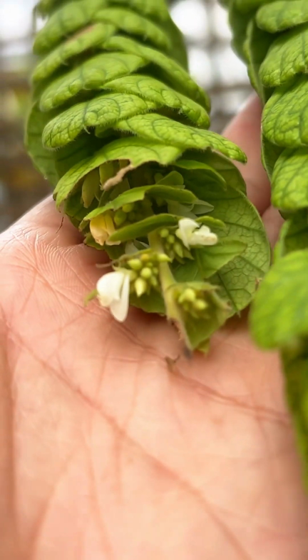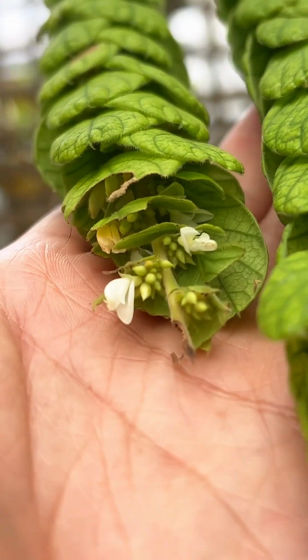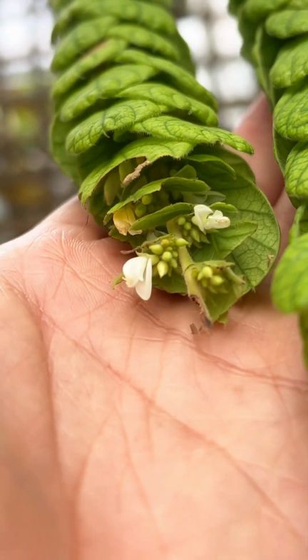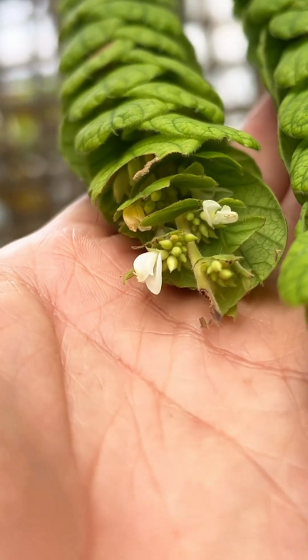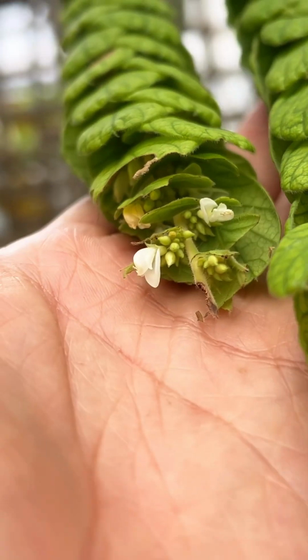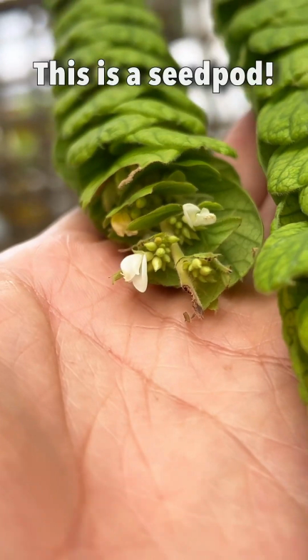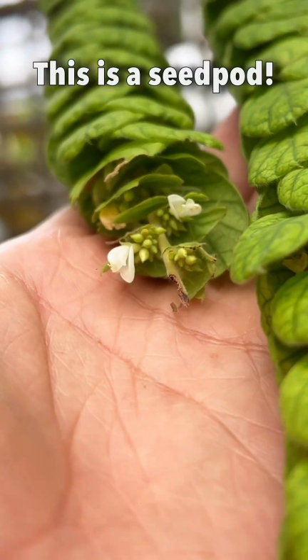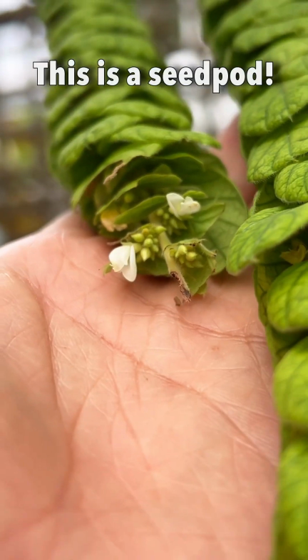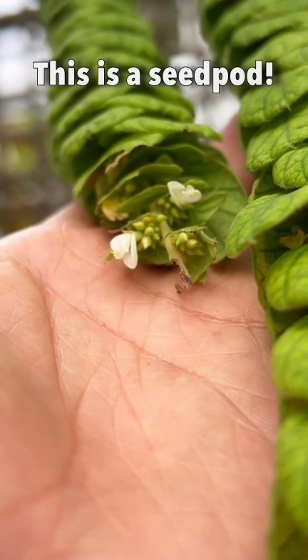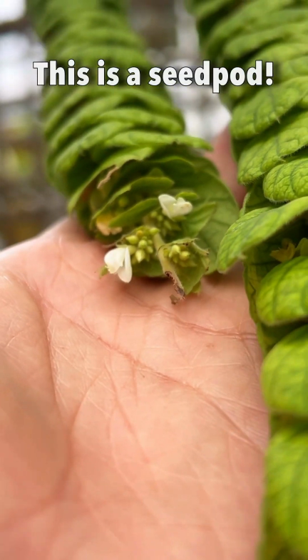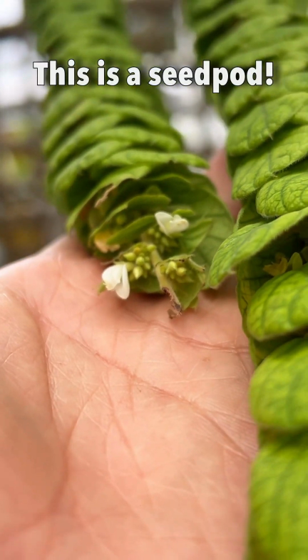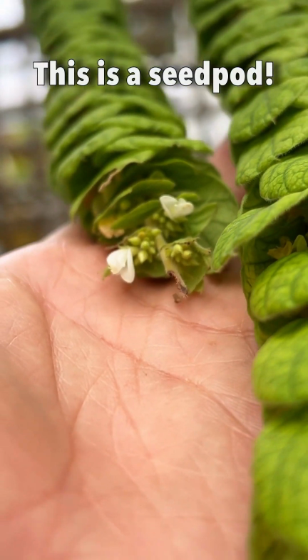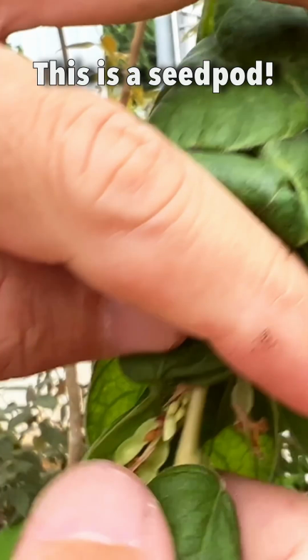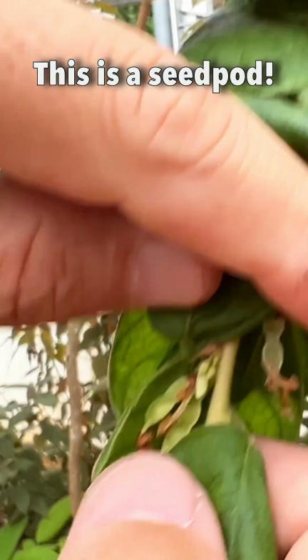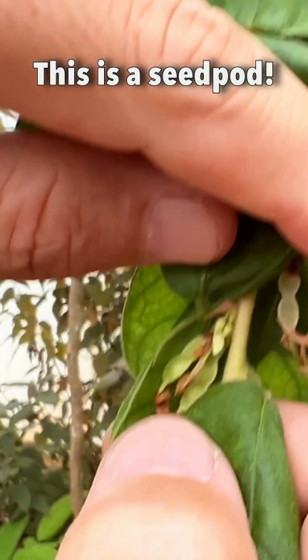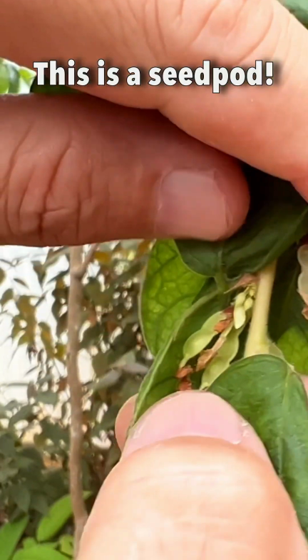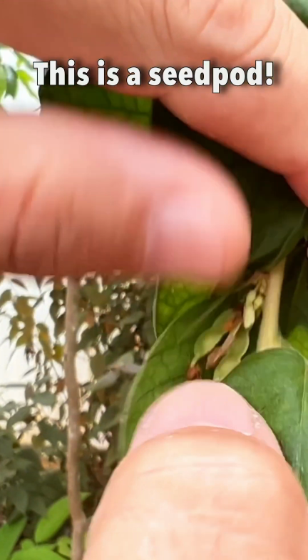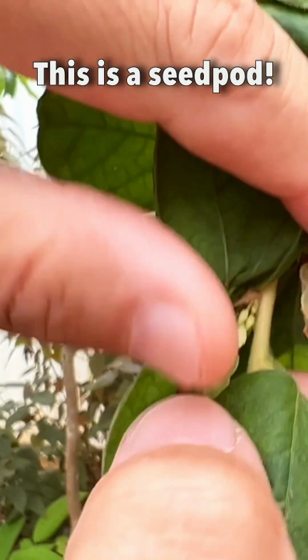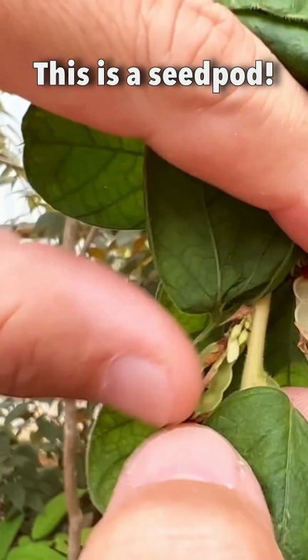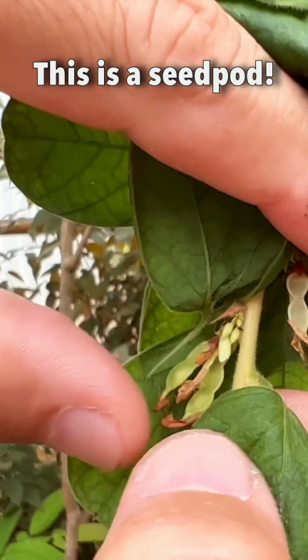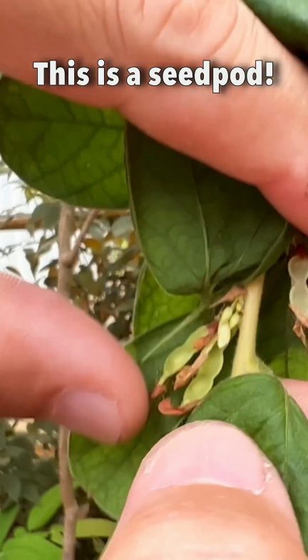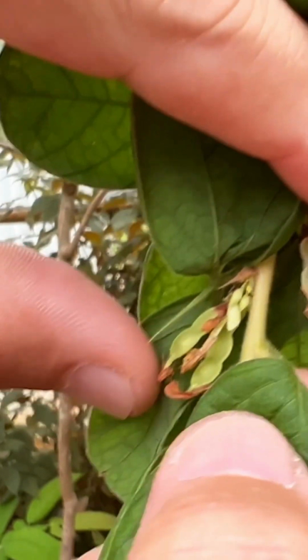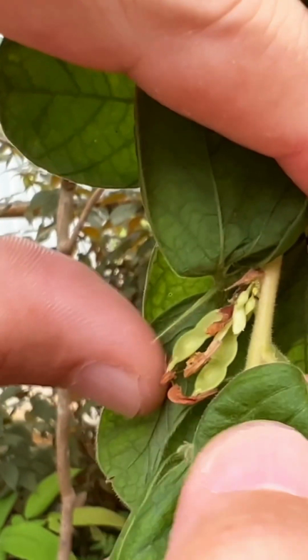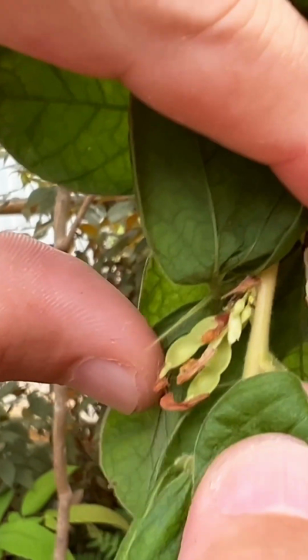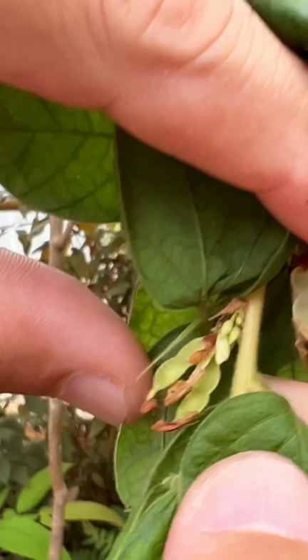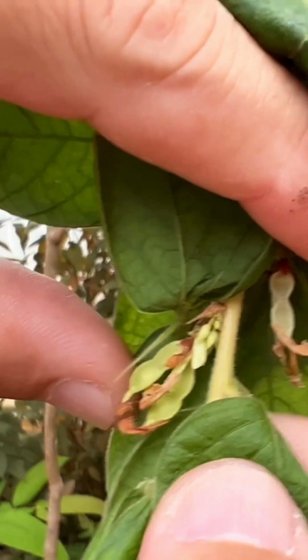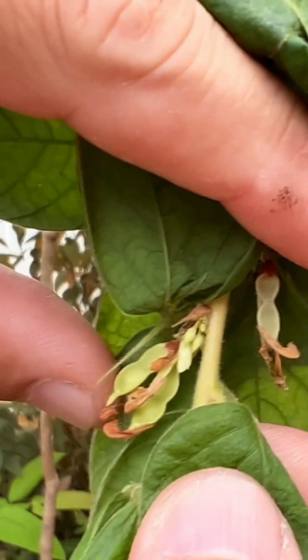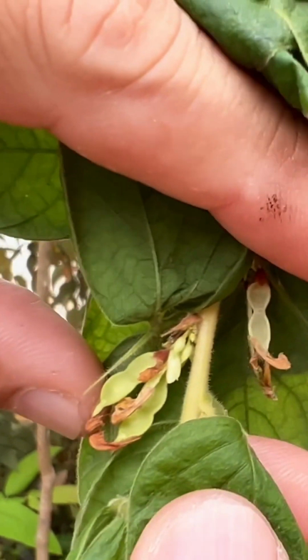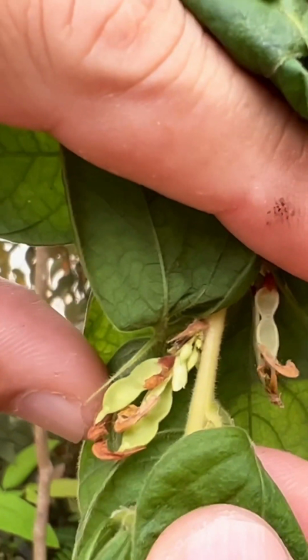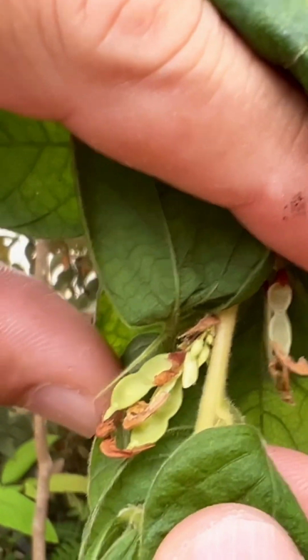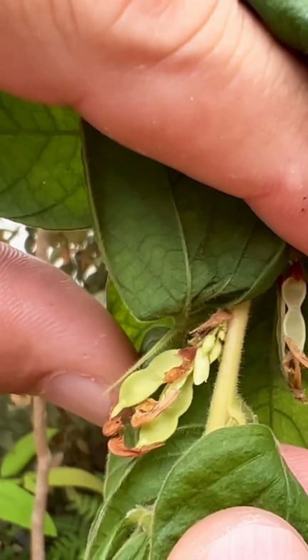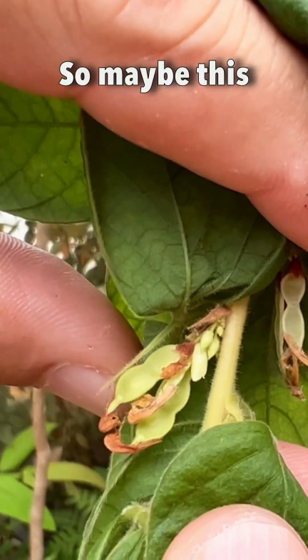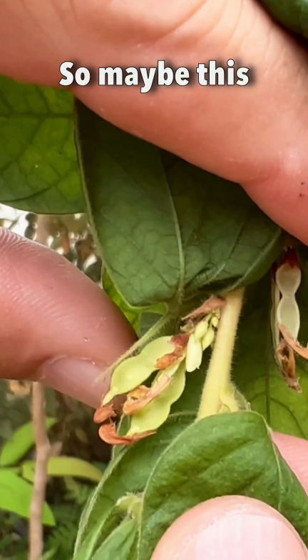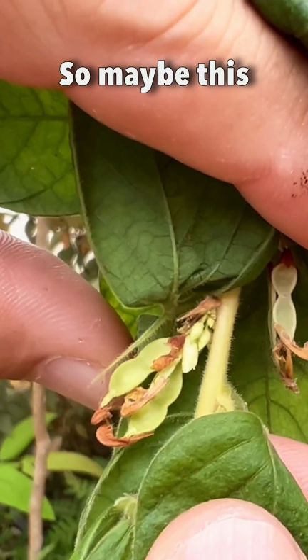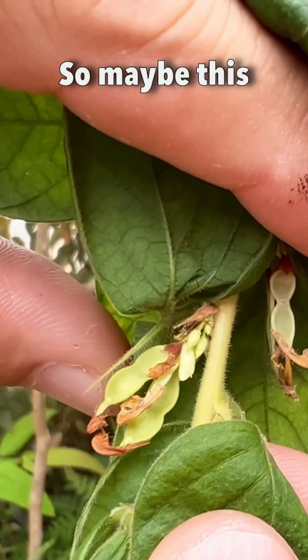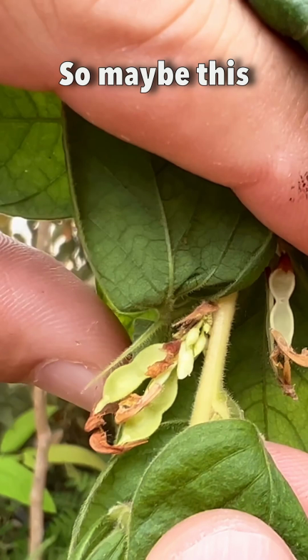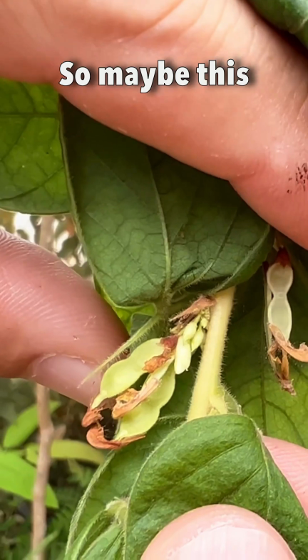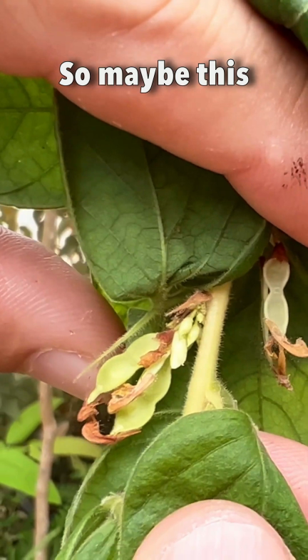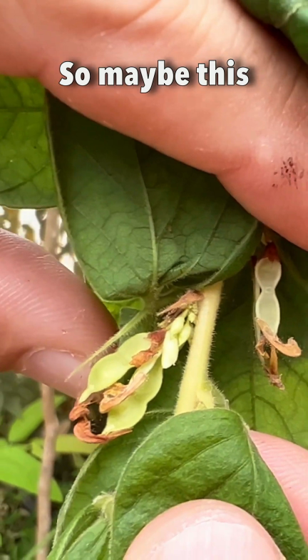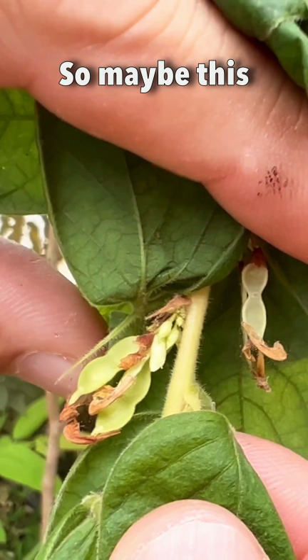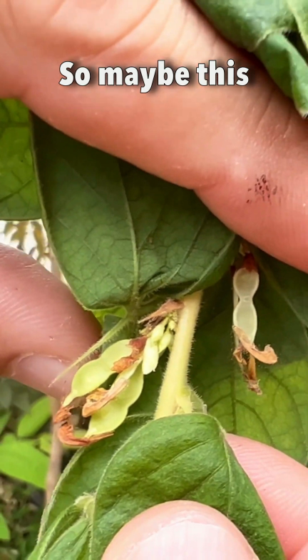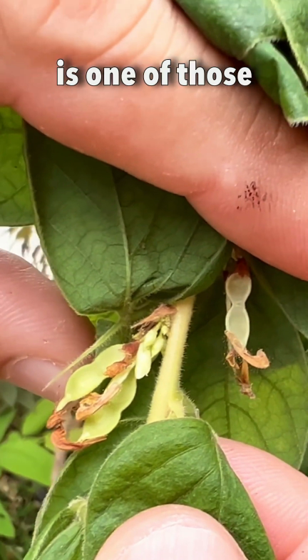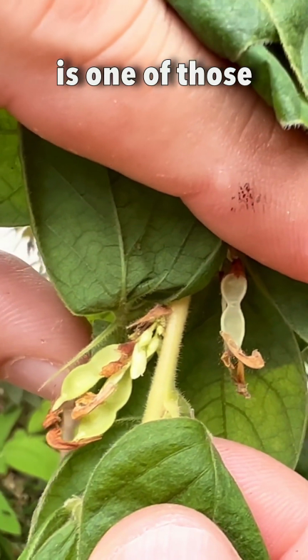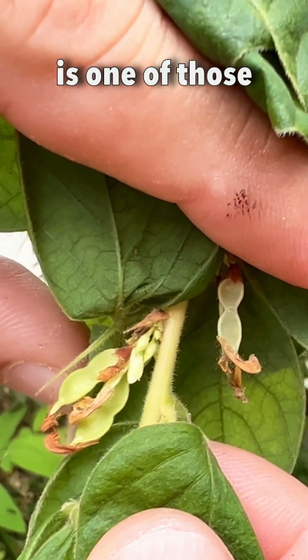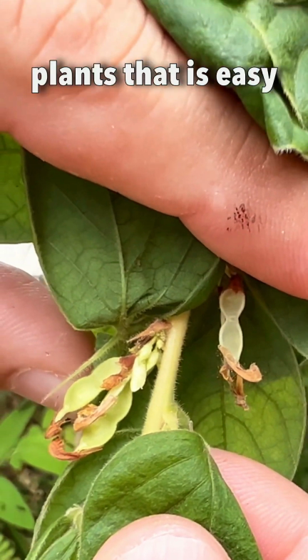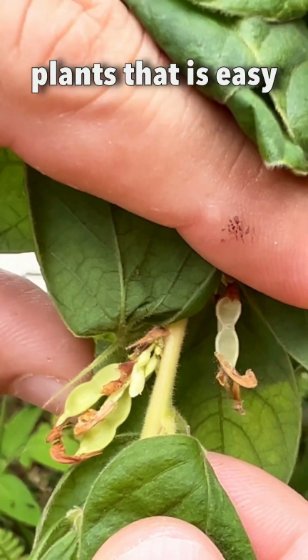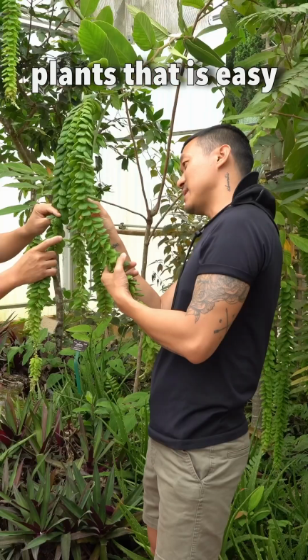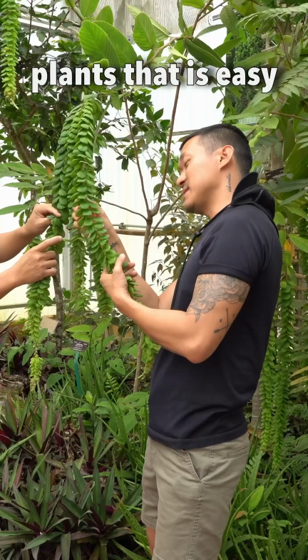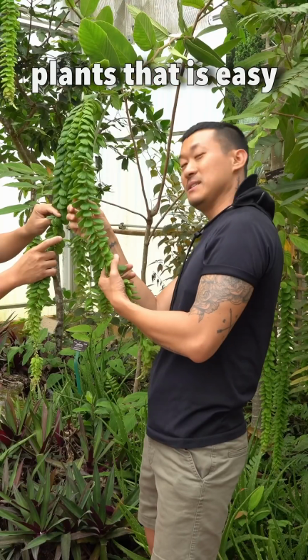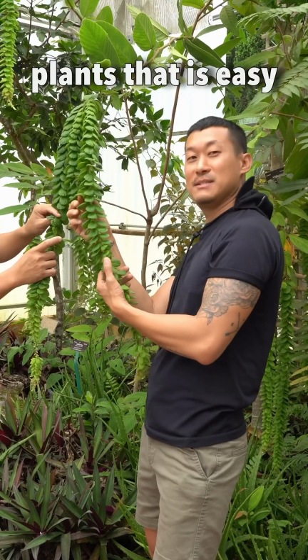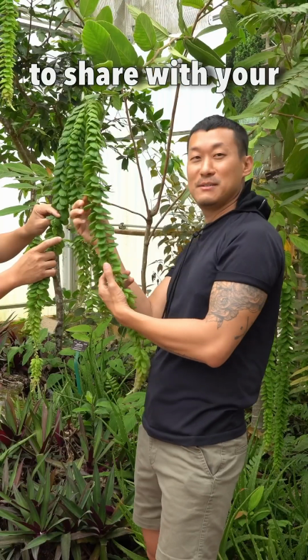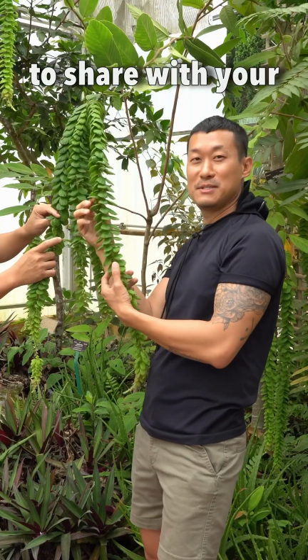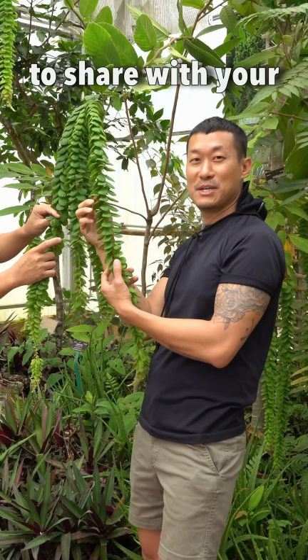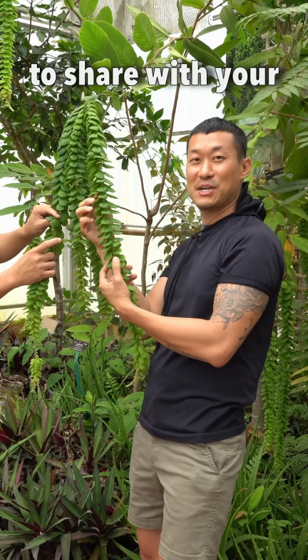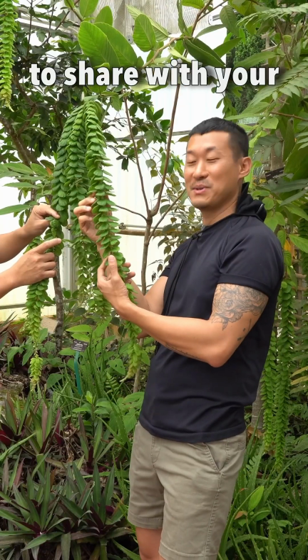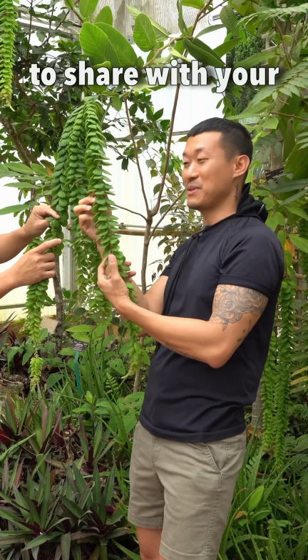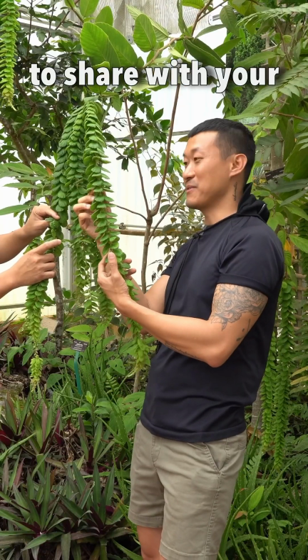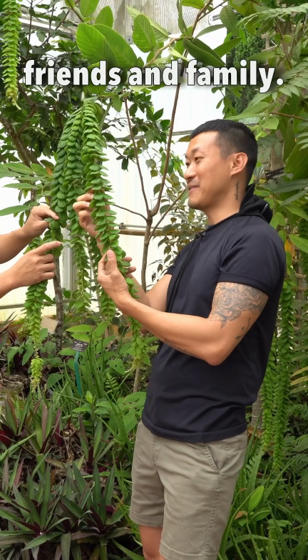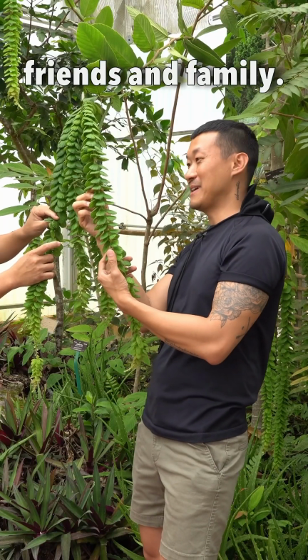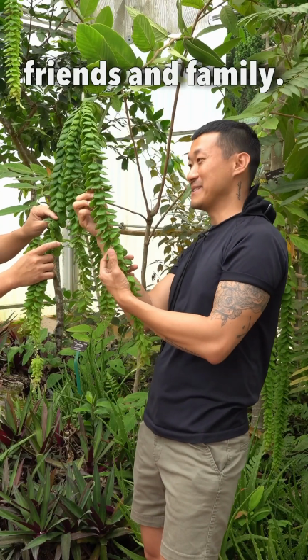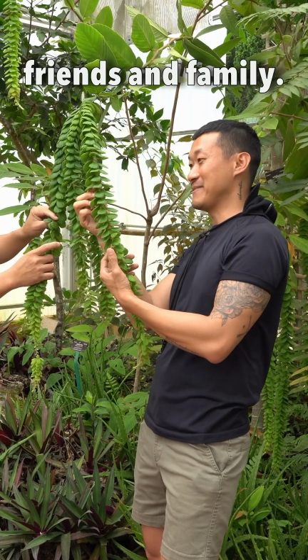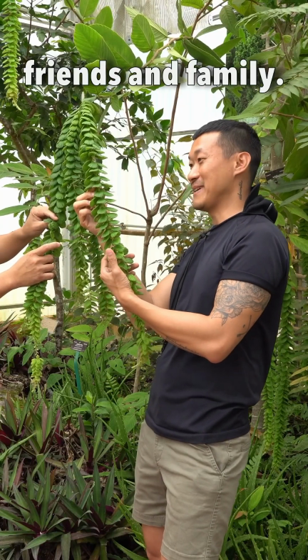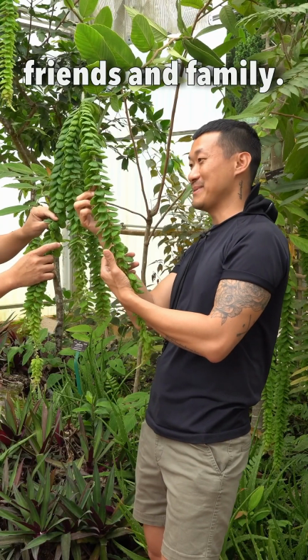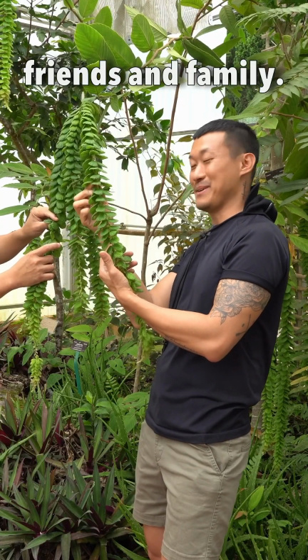And you see this seed pod — it's very cute, it's right there too. So maybe this is one of those plants that is easy to share with your friends and family.